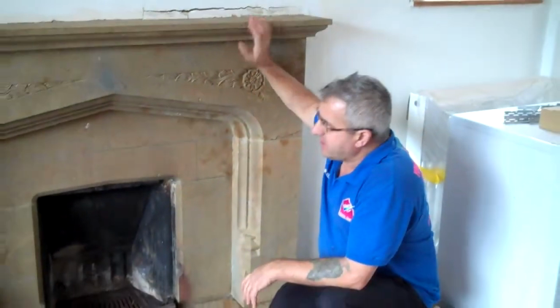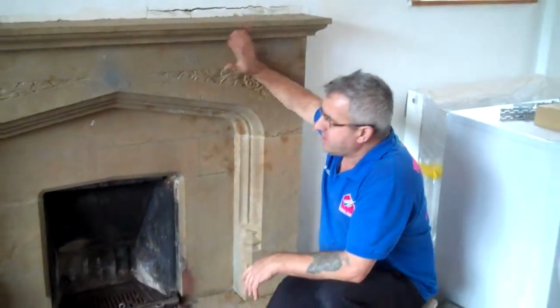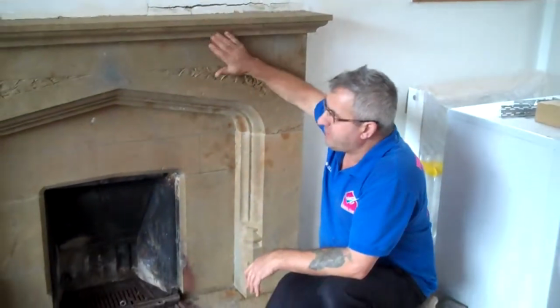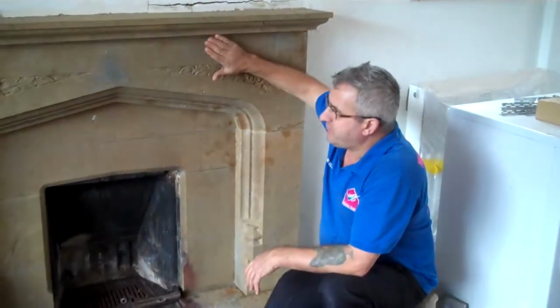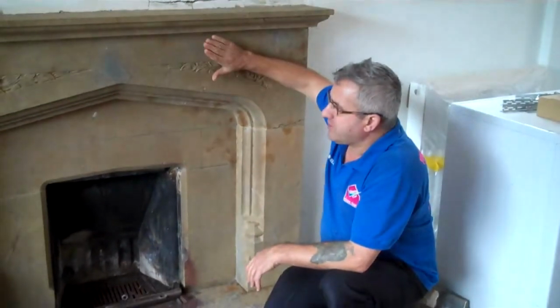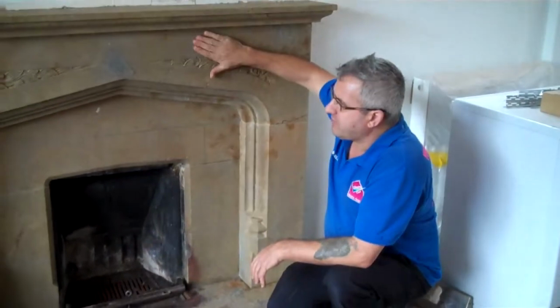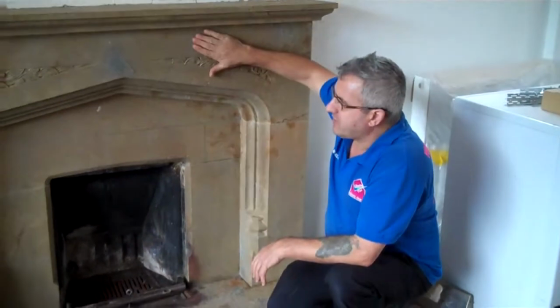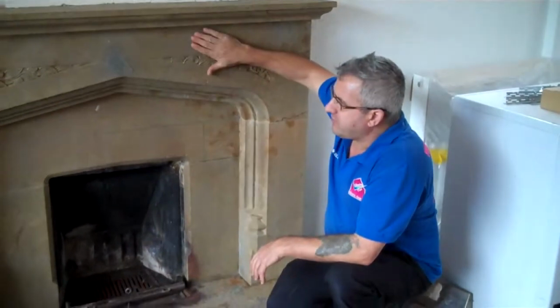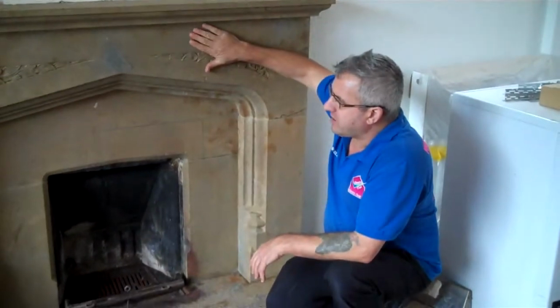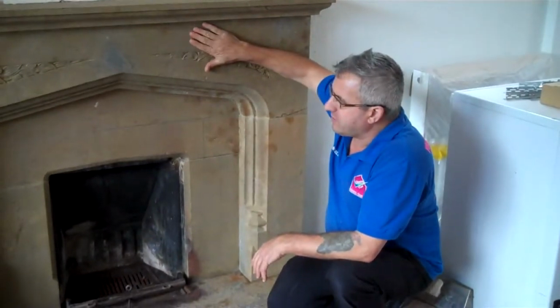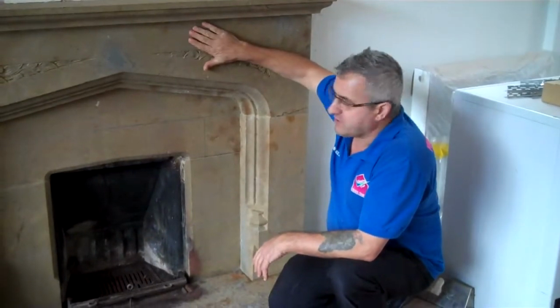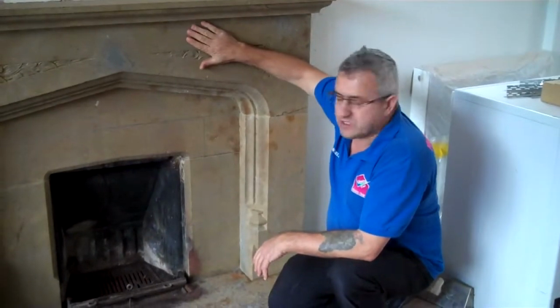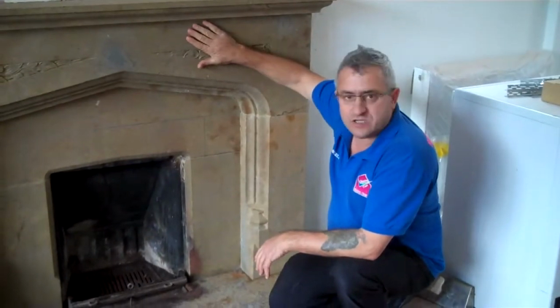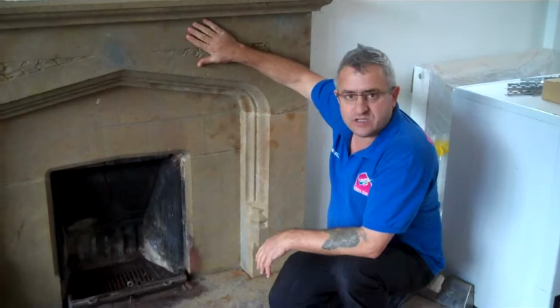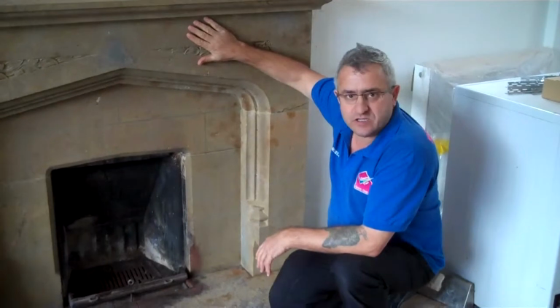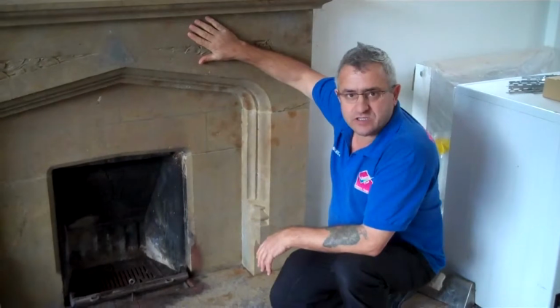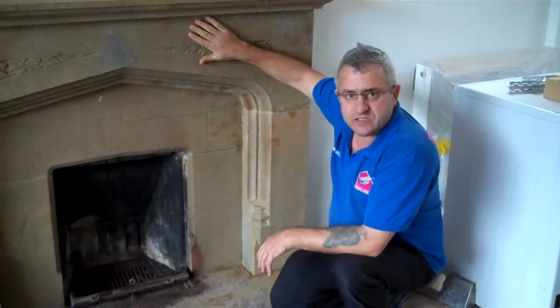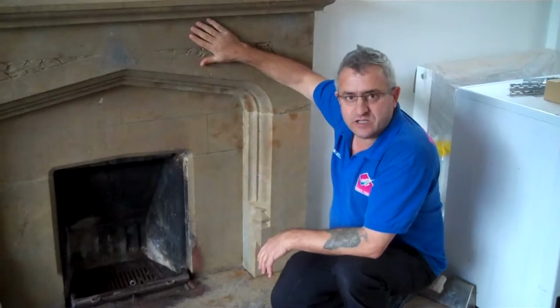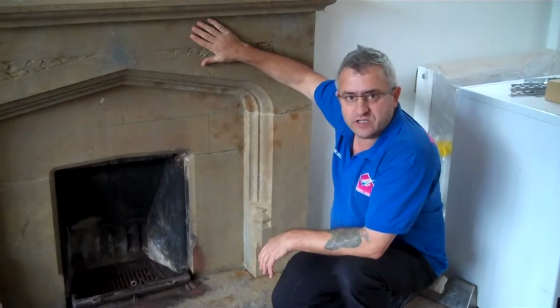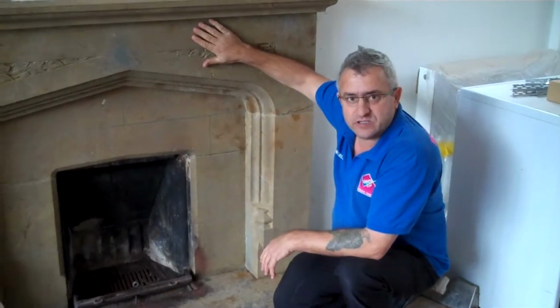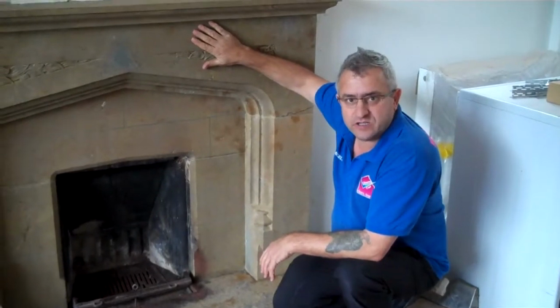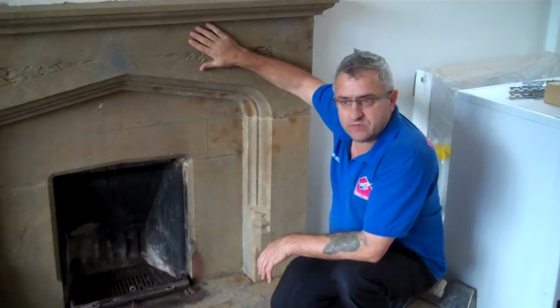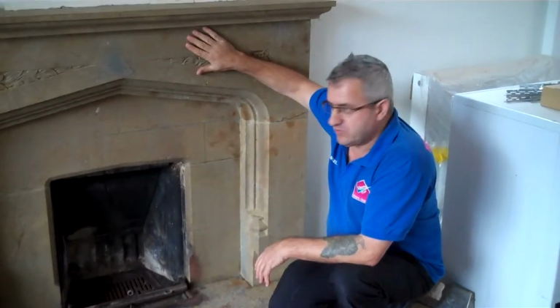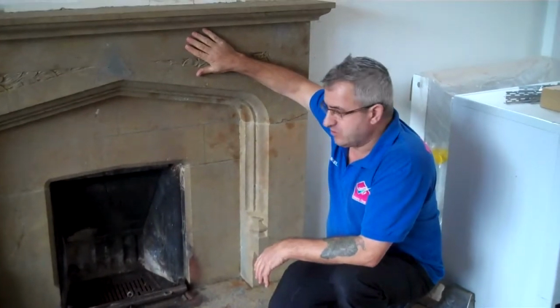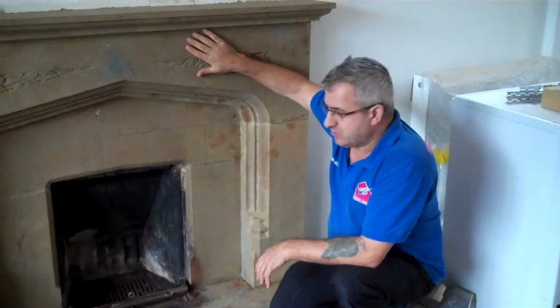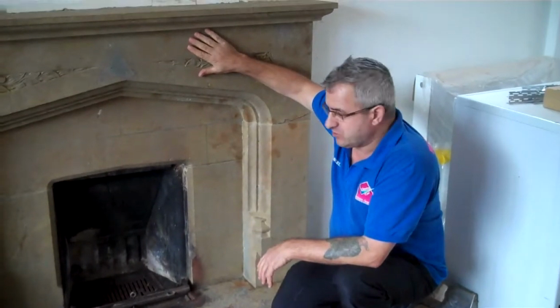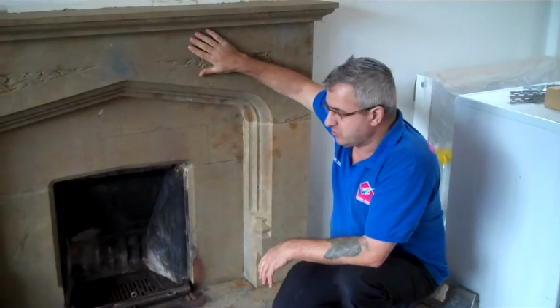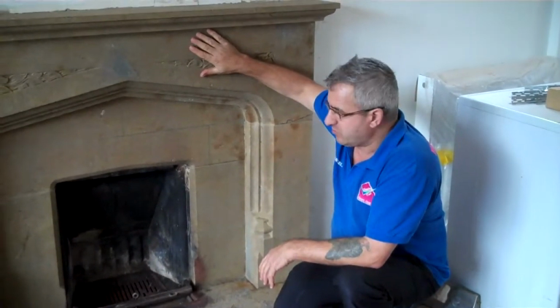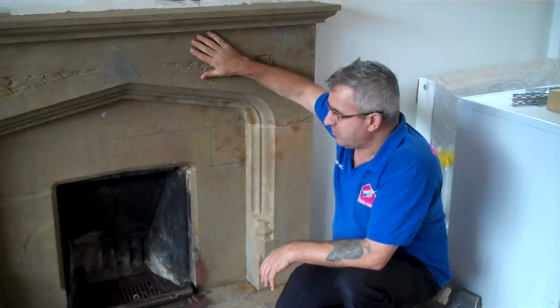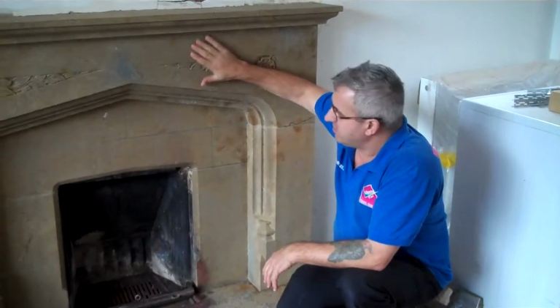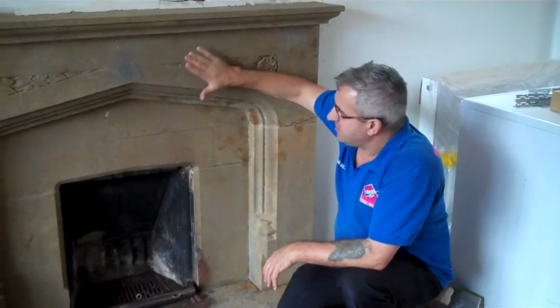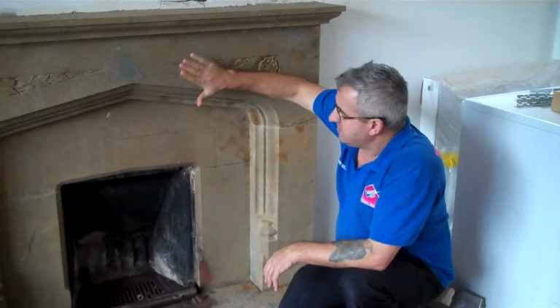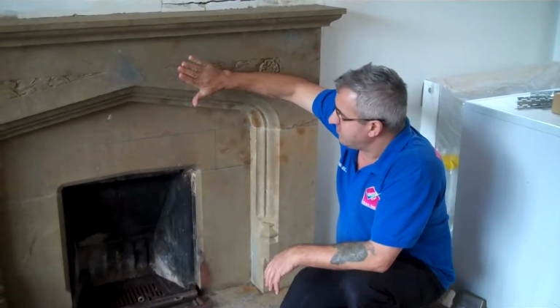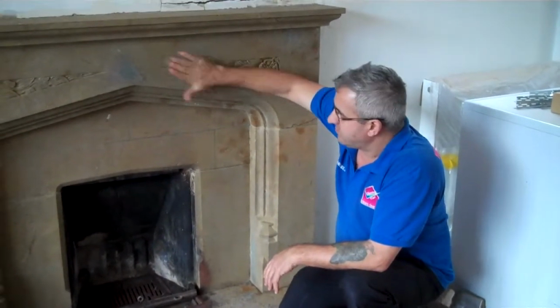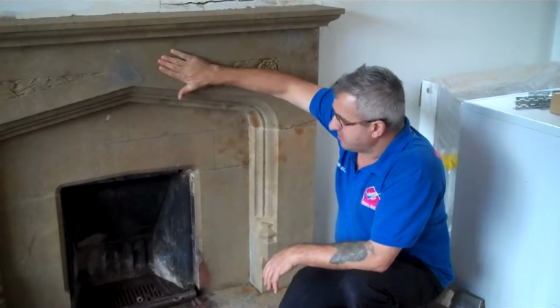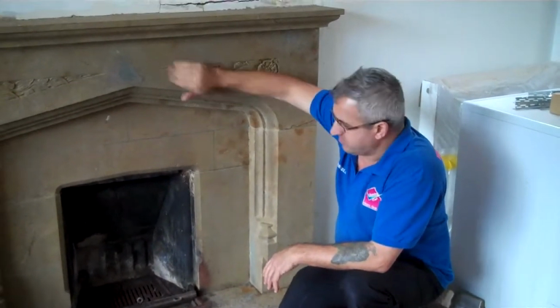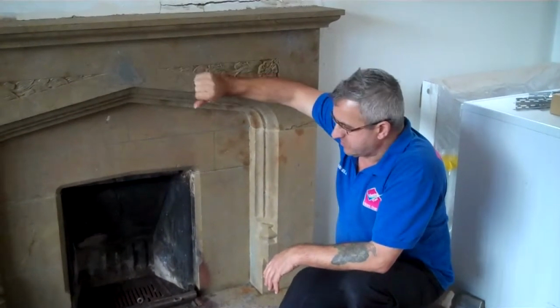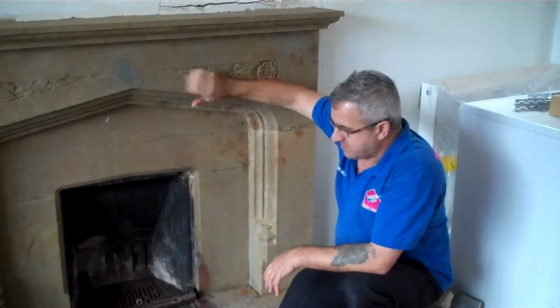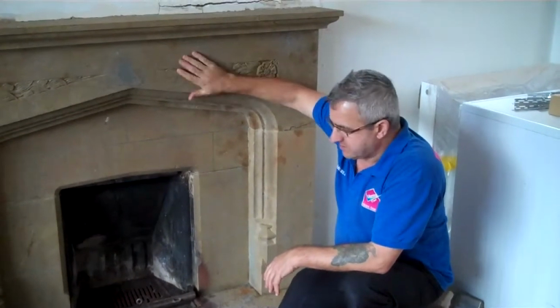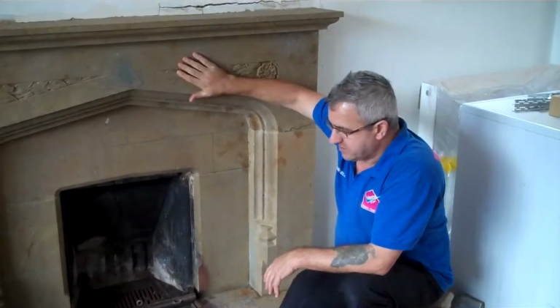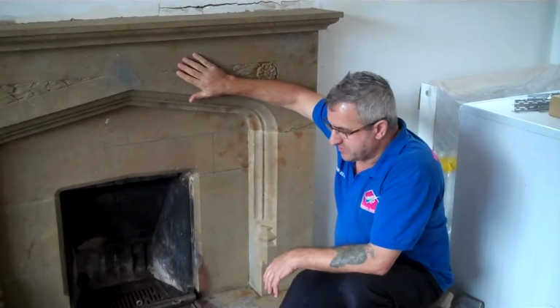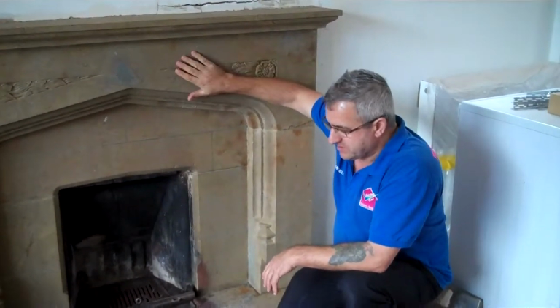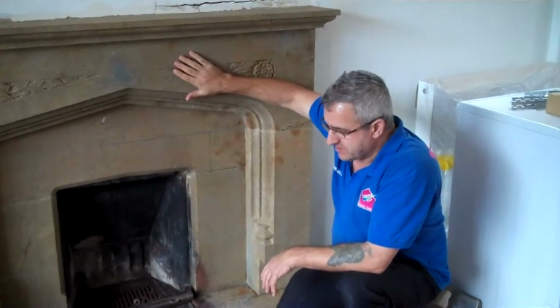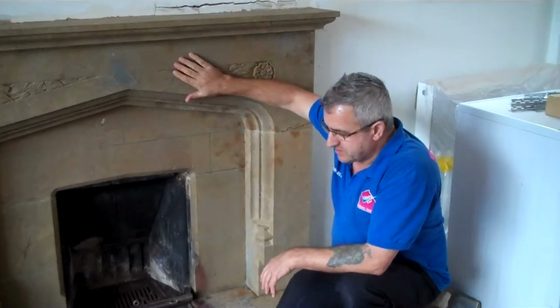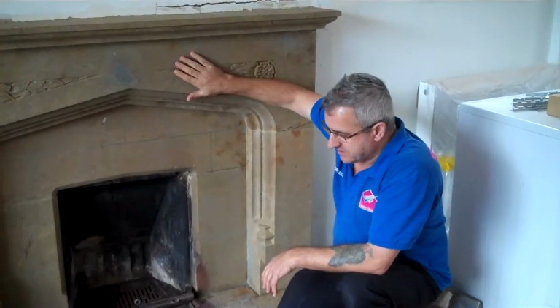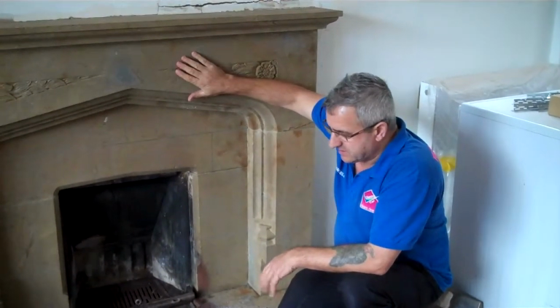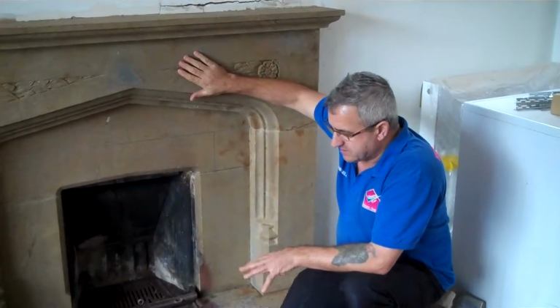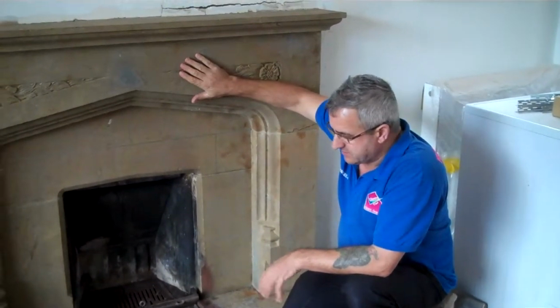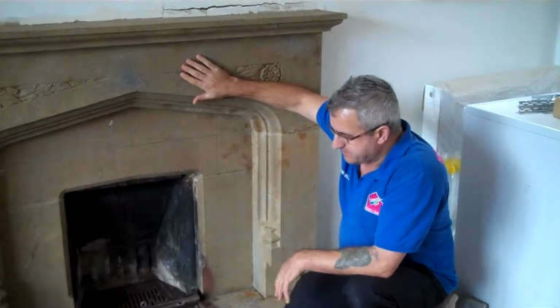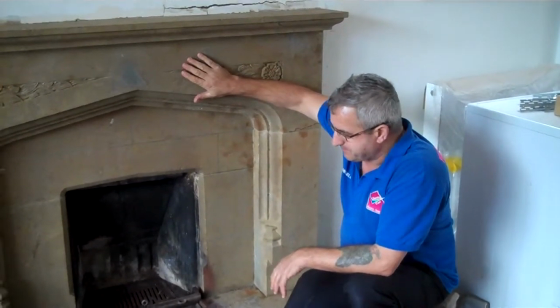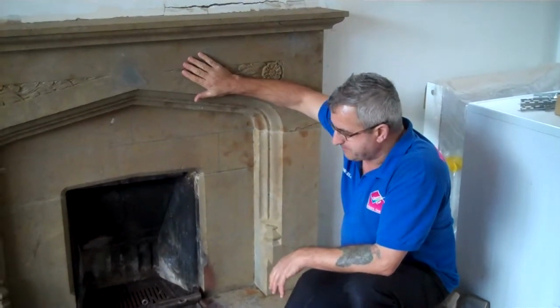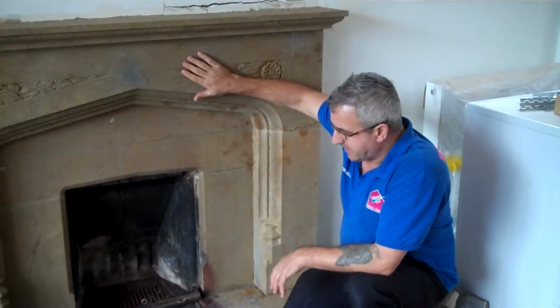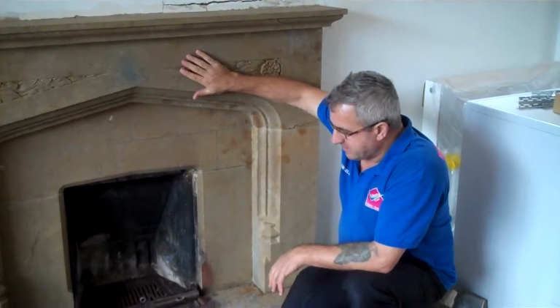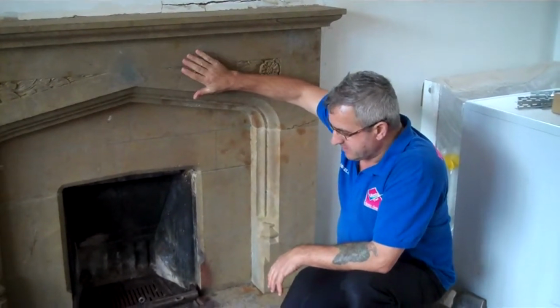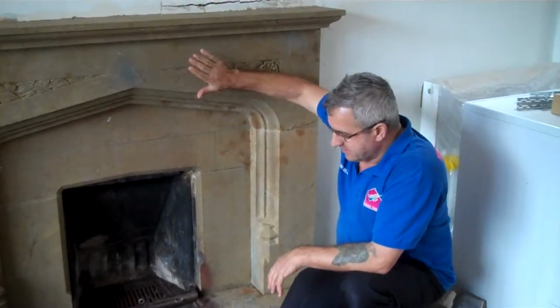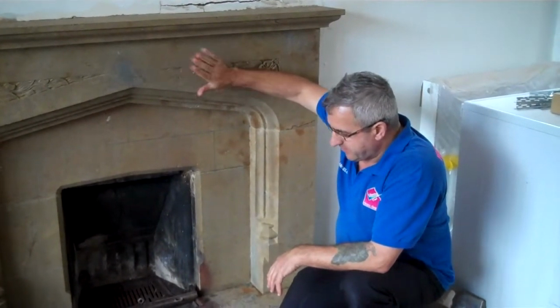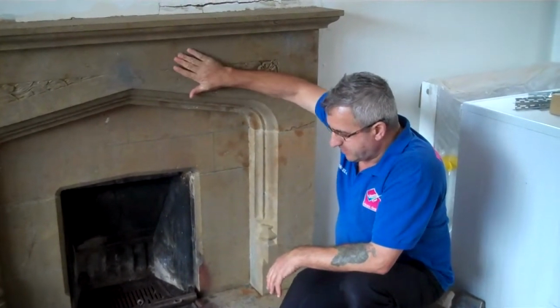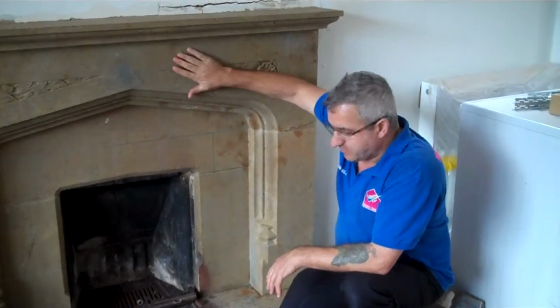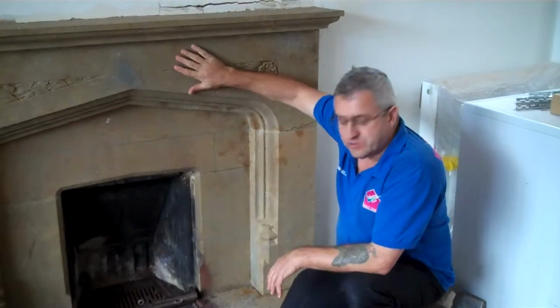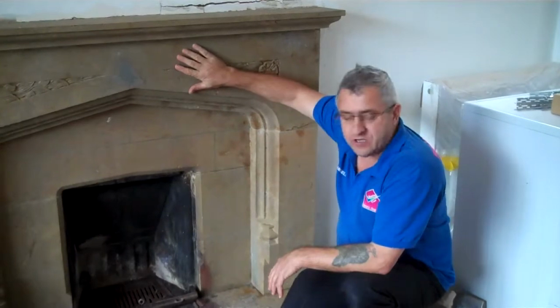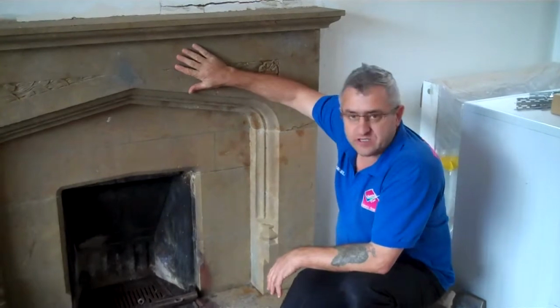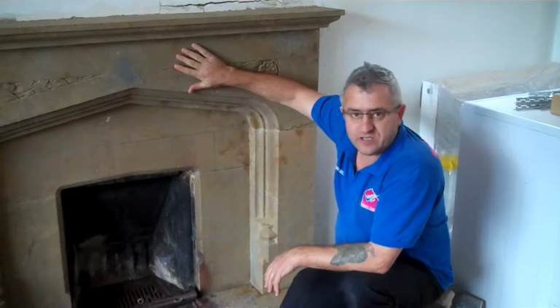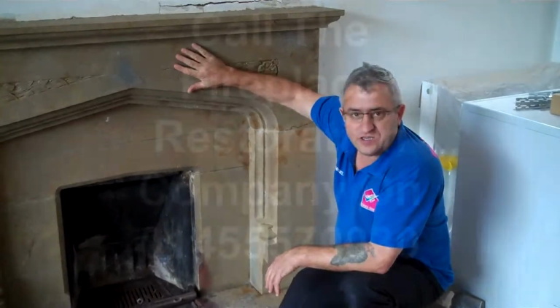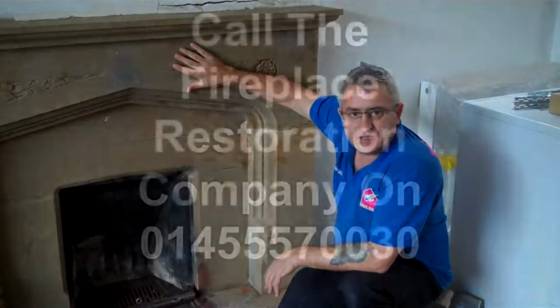So if you have a fireplace like this and you need to restore it, you can do exactly the same as this and make it nice again.